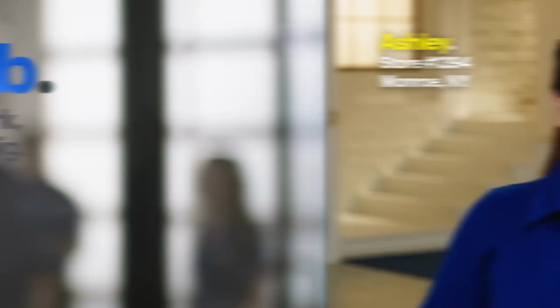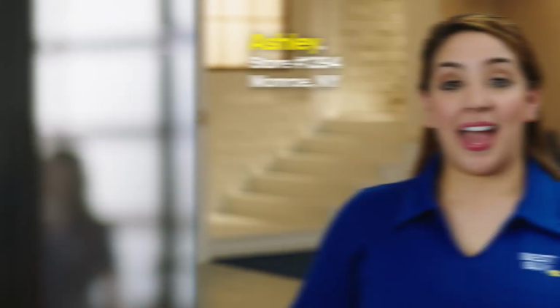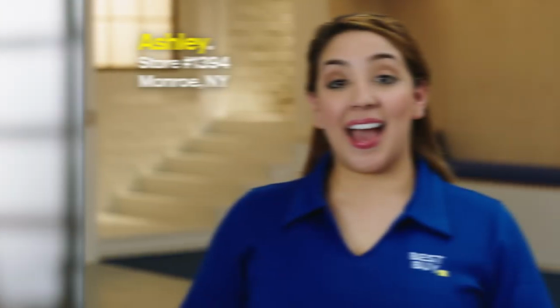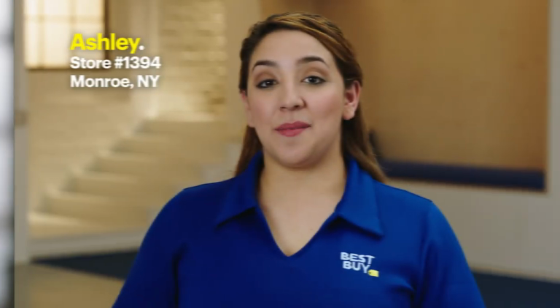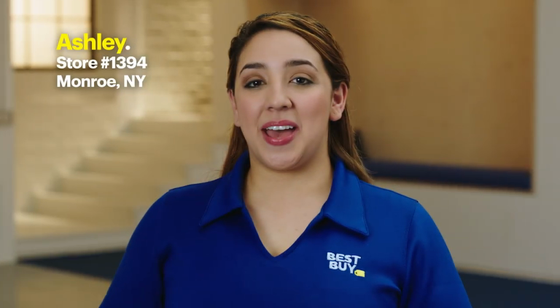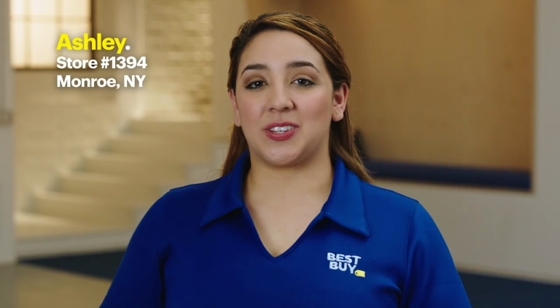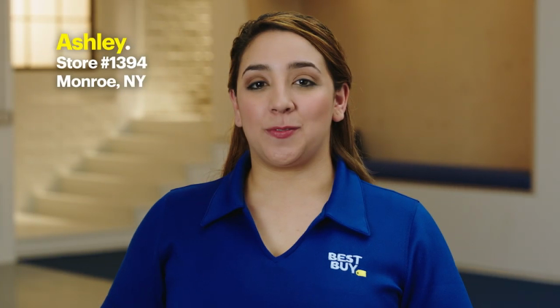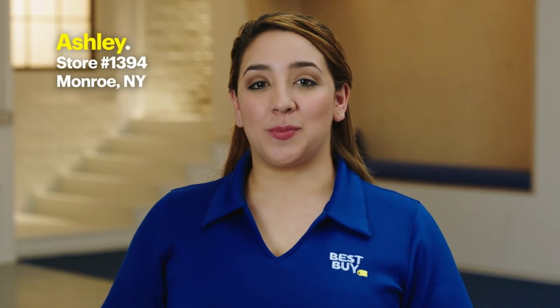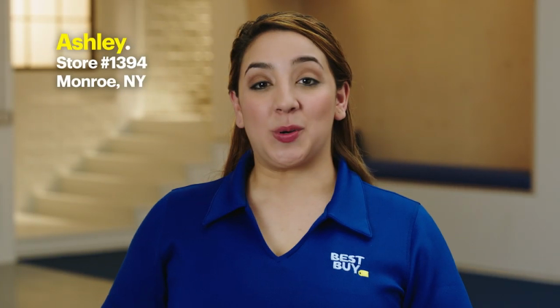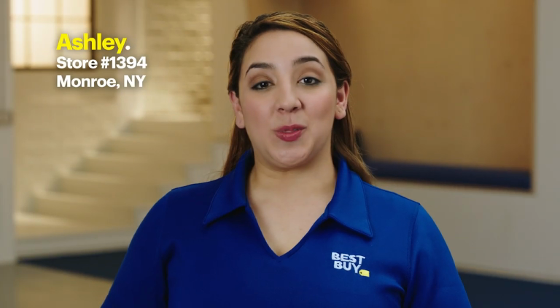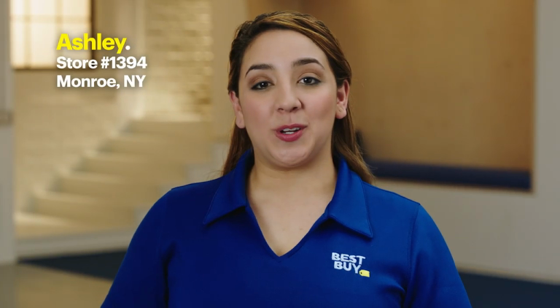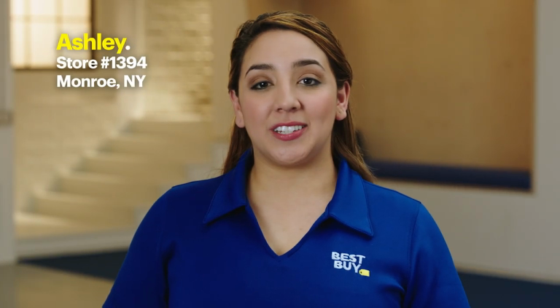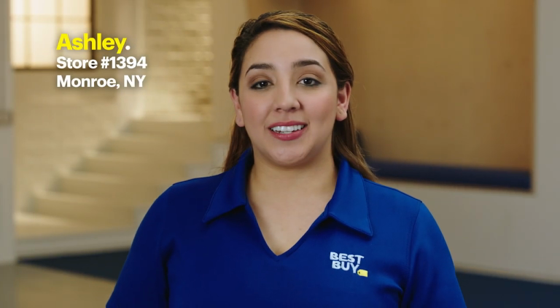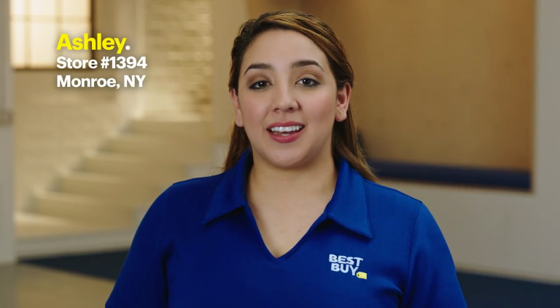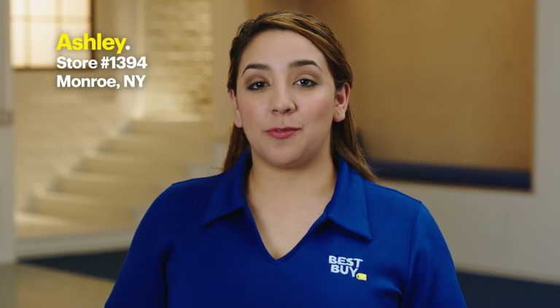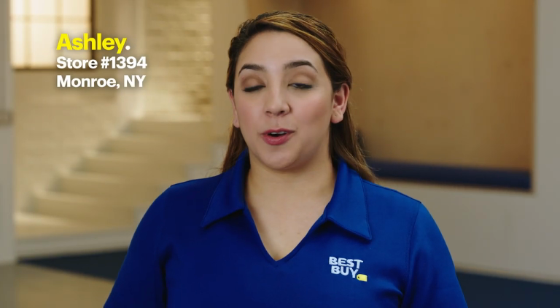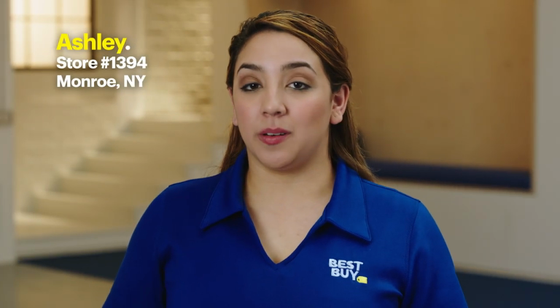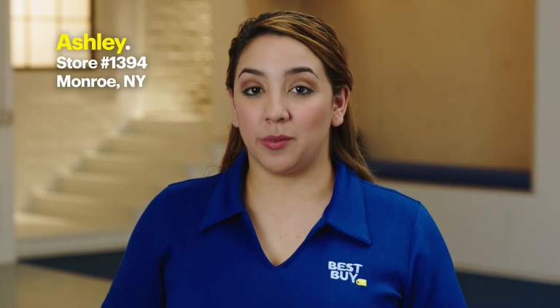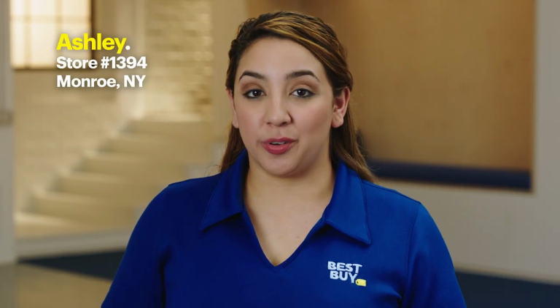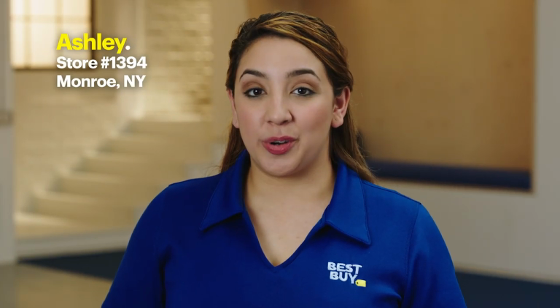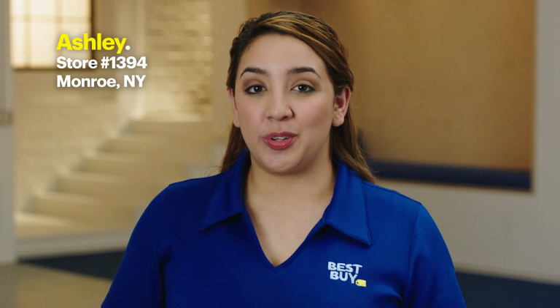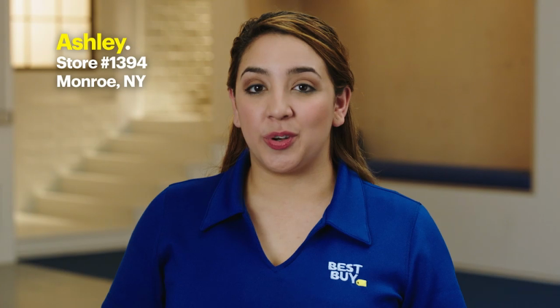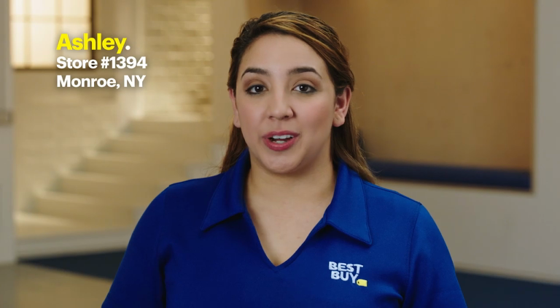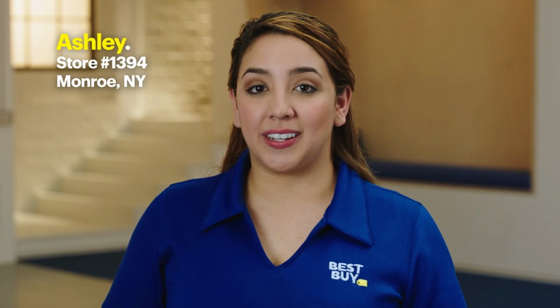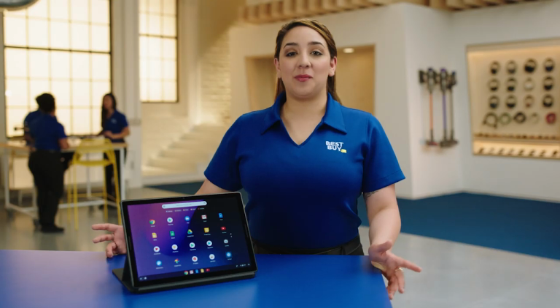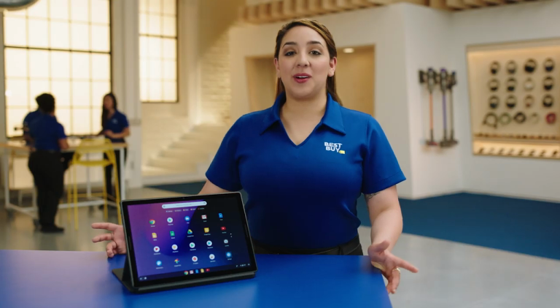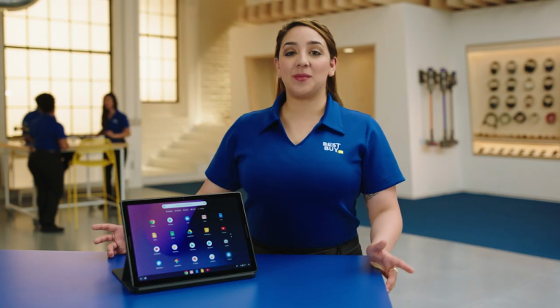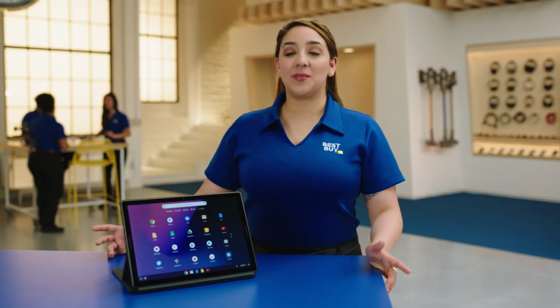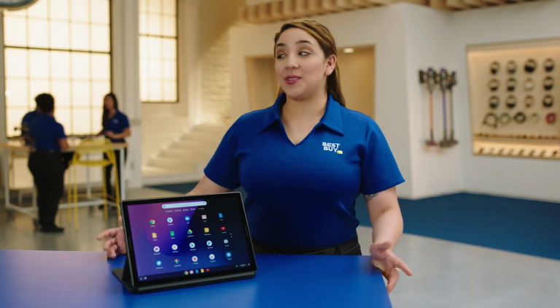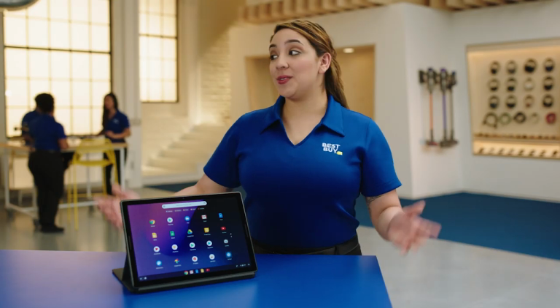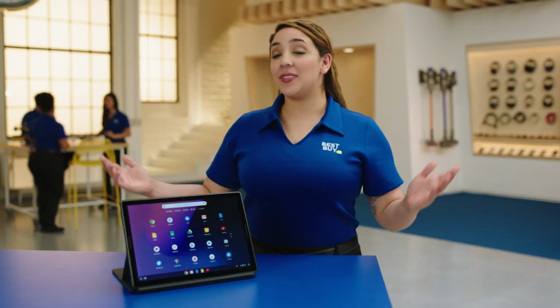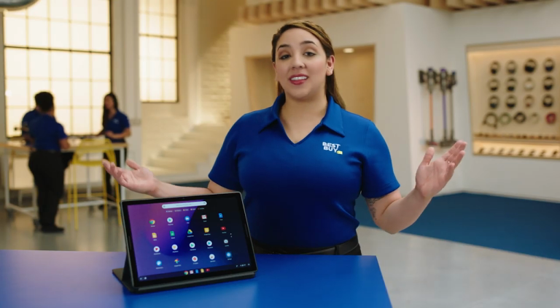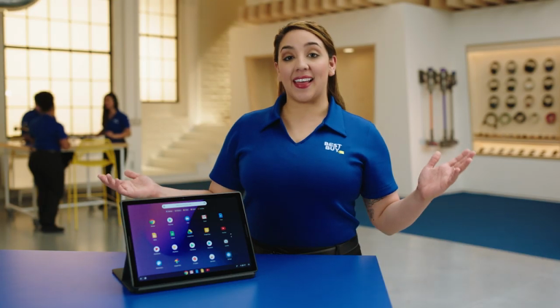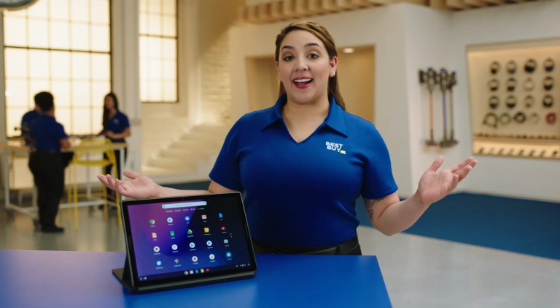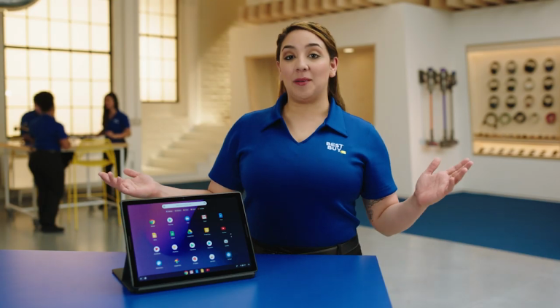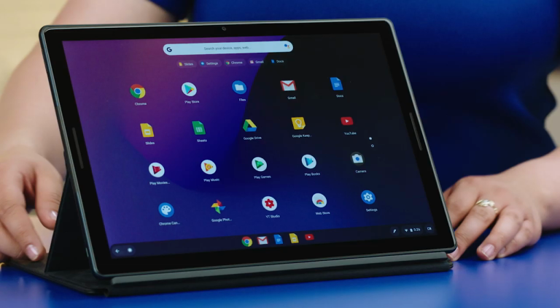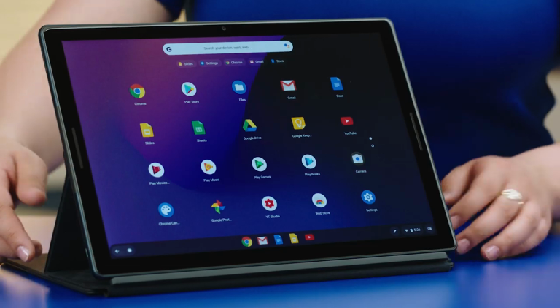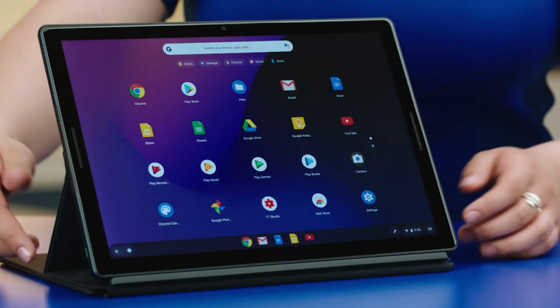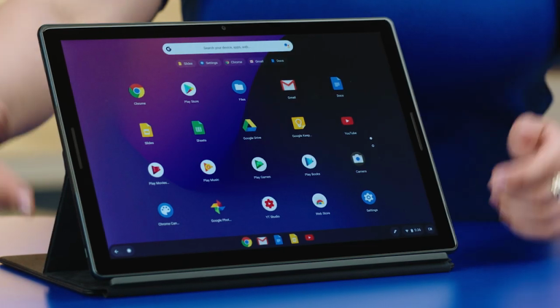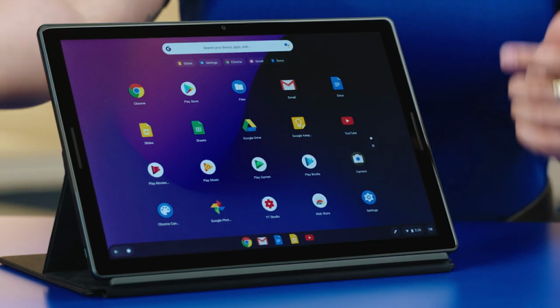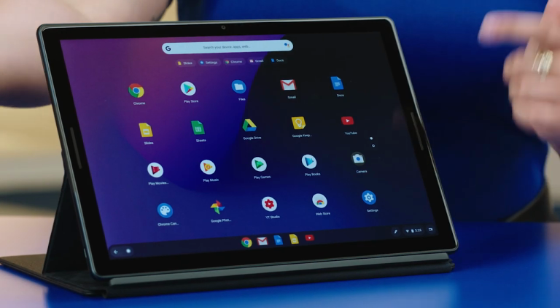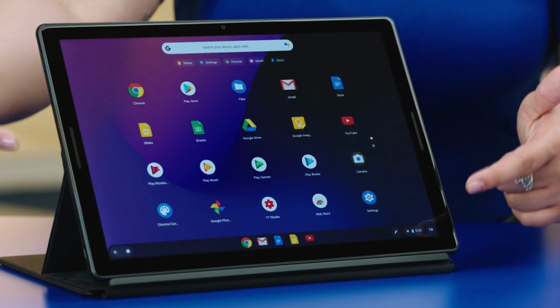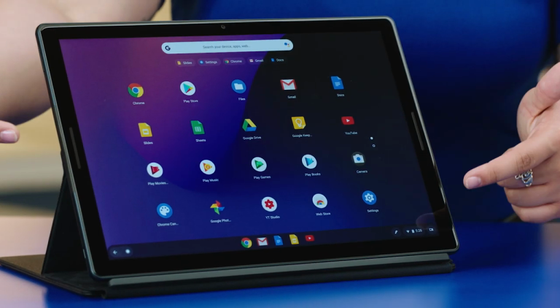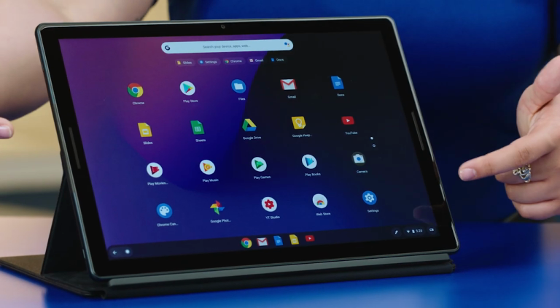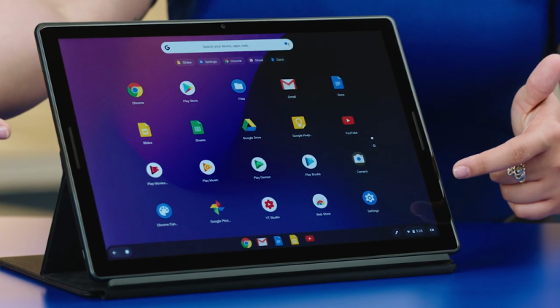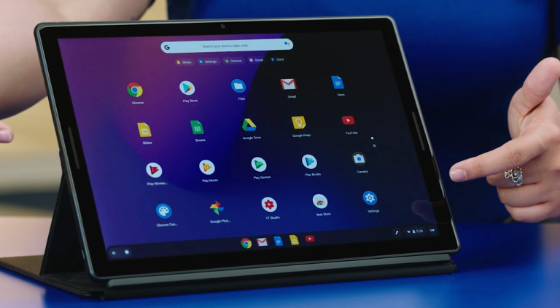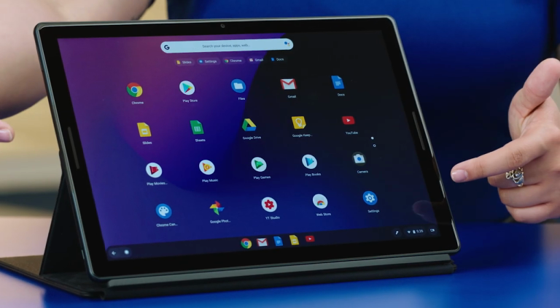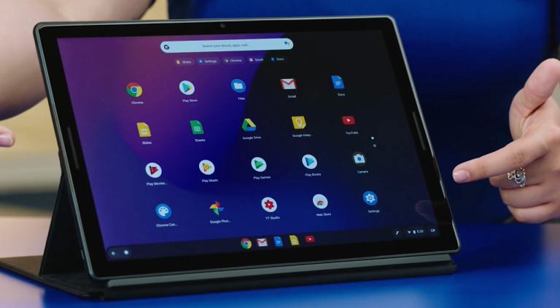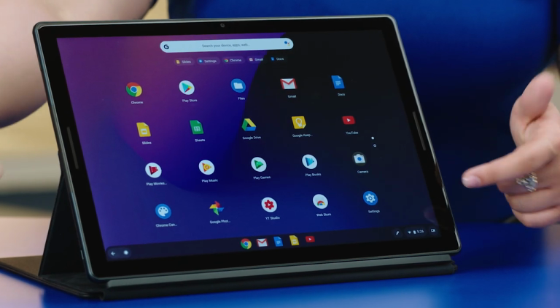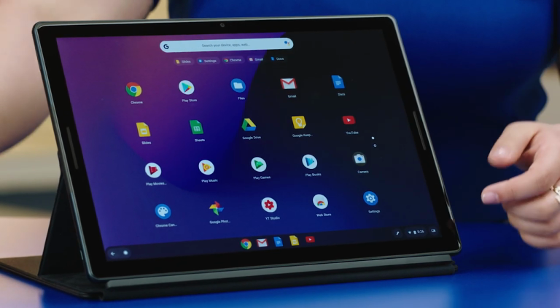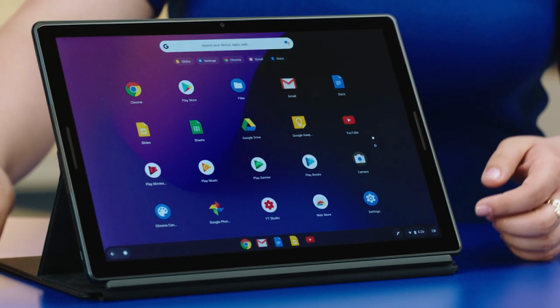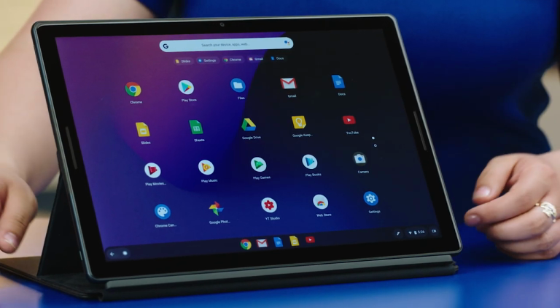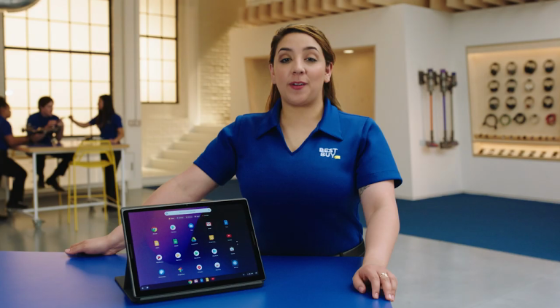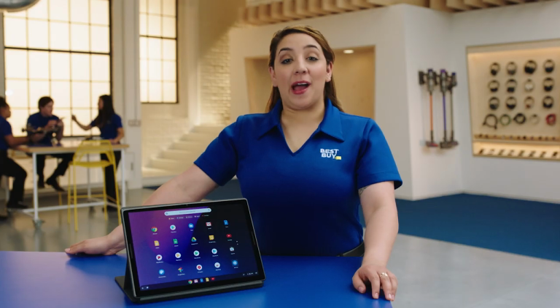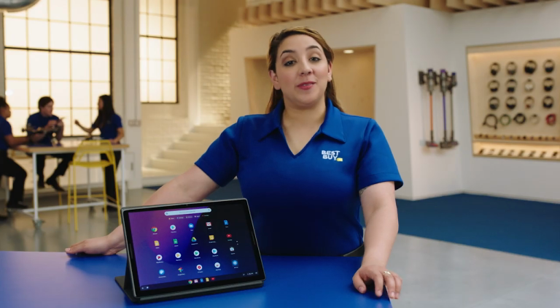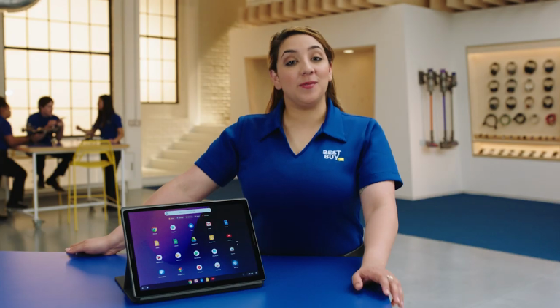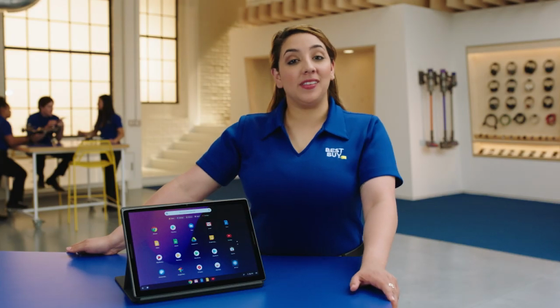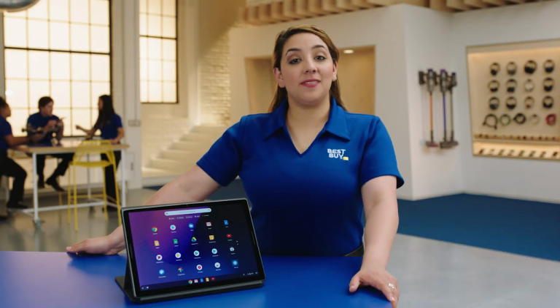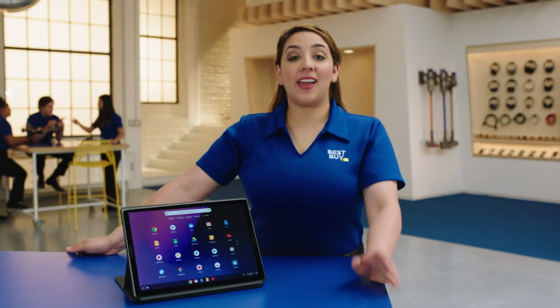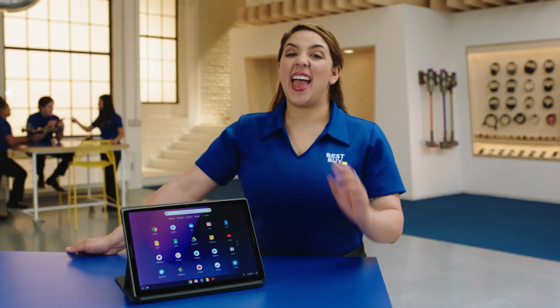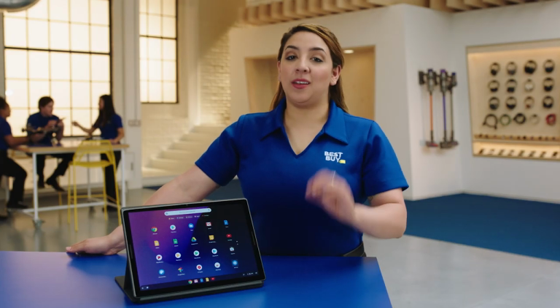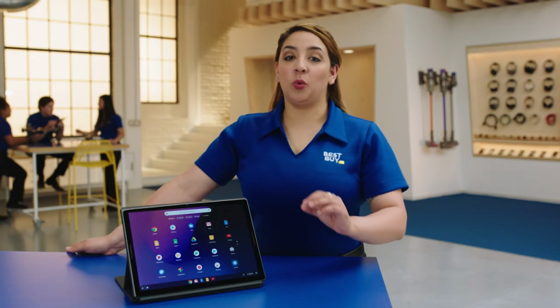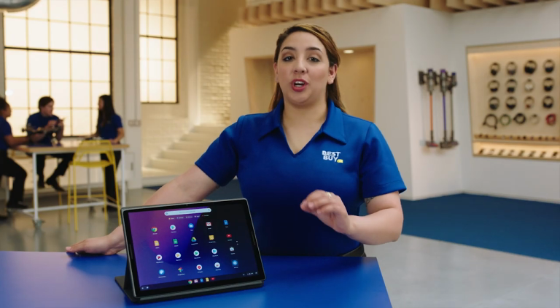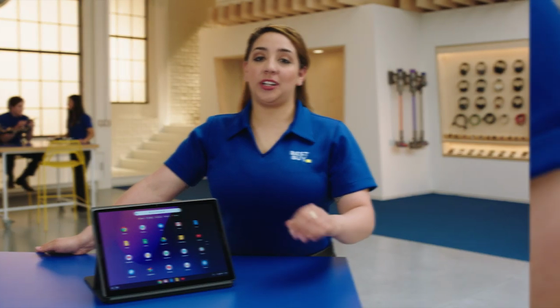Hi, I'm Ashley from store 1394 in Monroe, New York, and welcome to The Lab. This is the Google Pixel Slate. It's great for how you live and work.